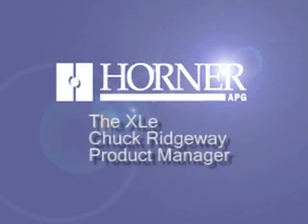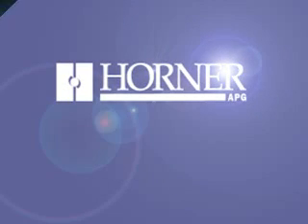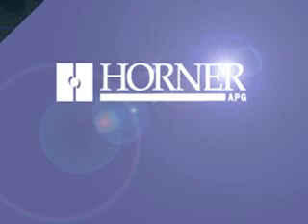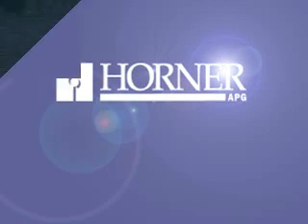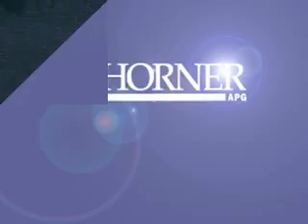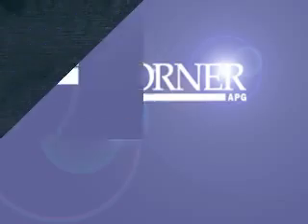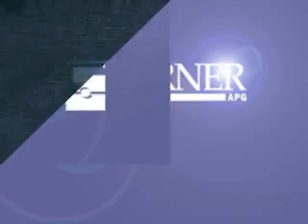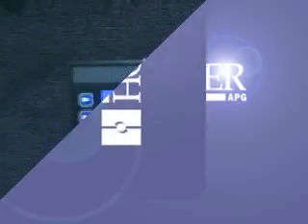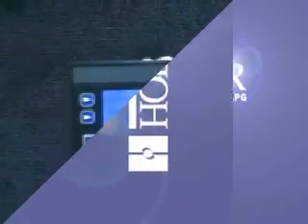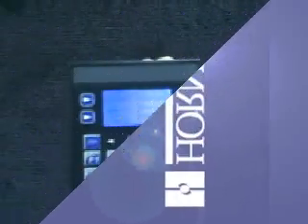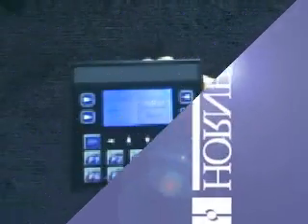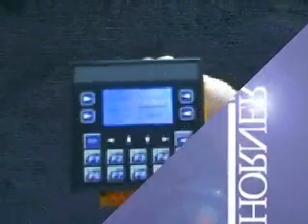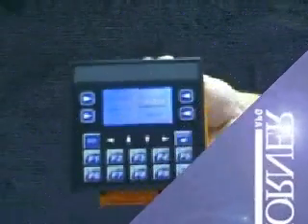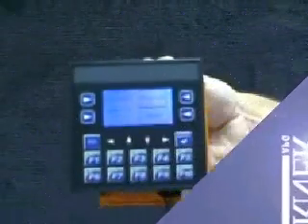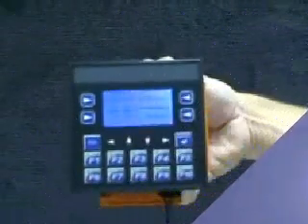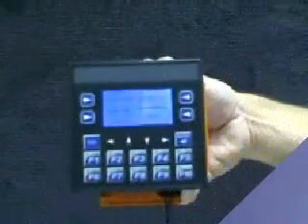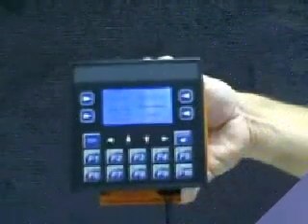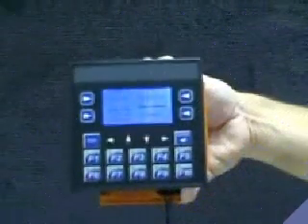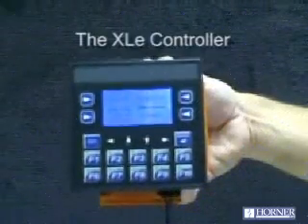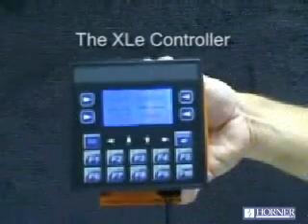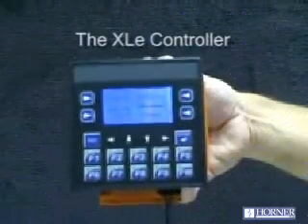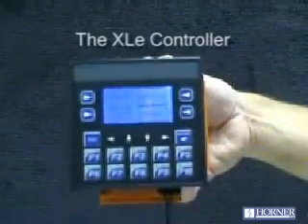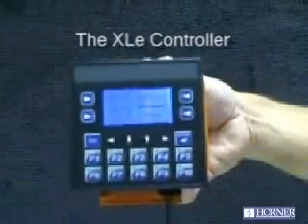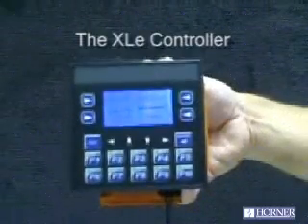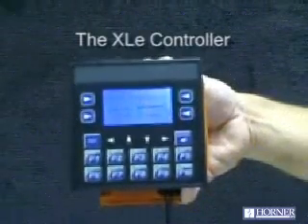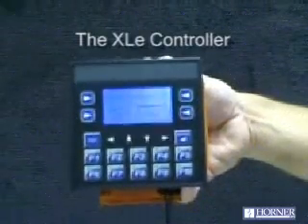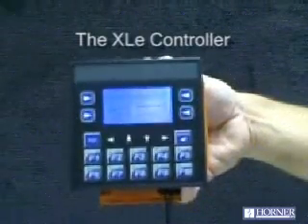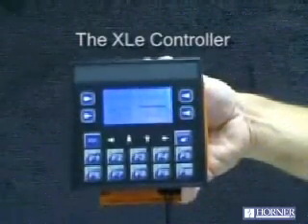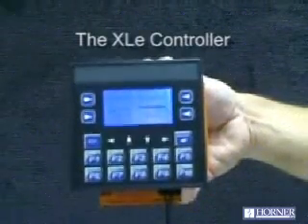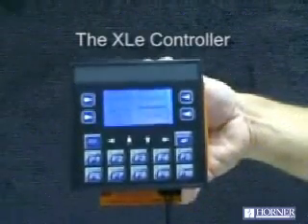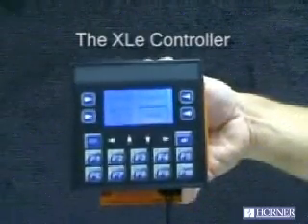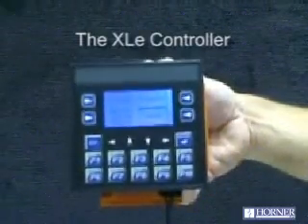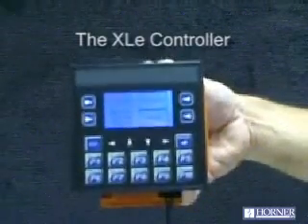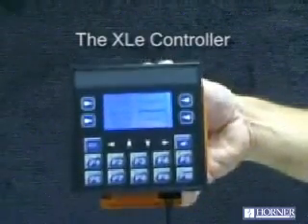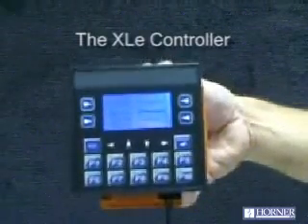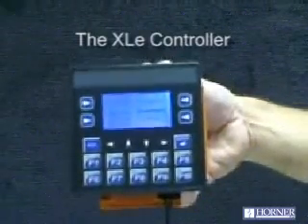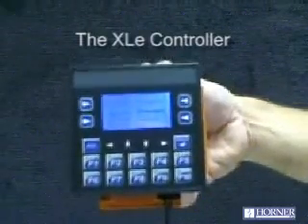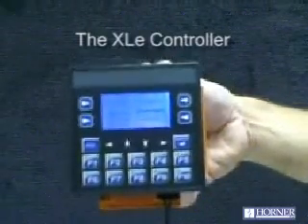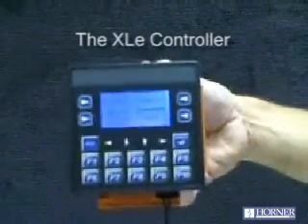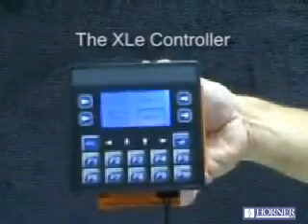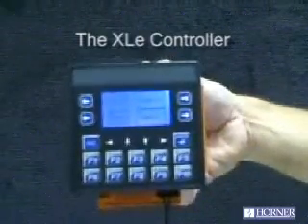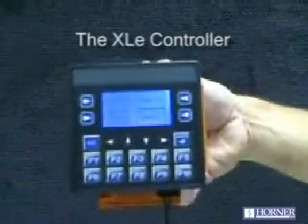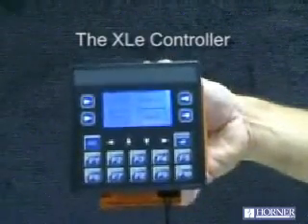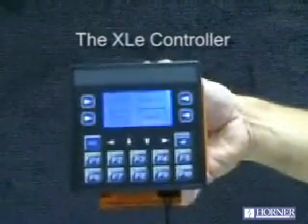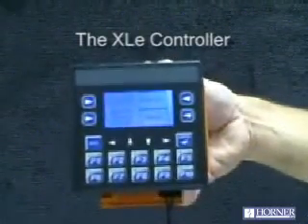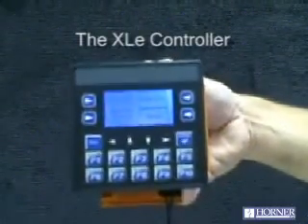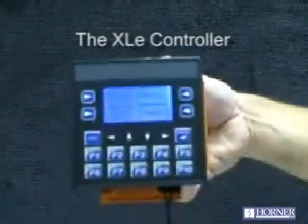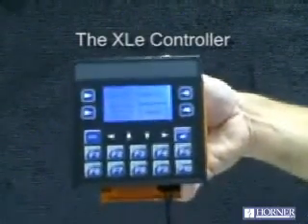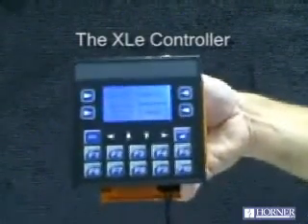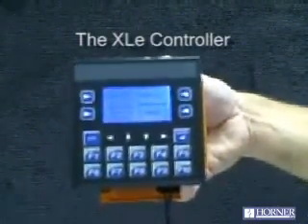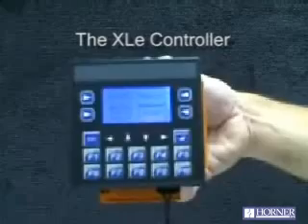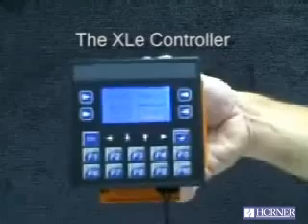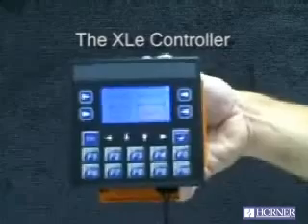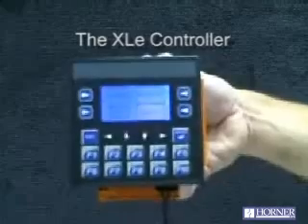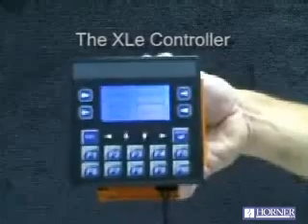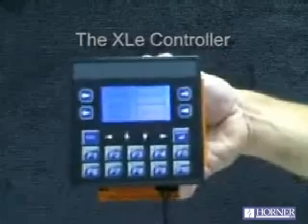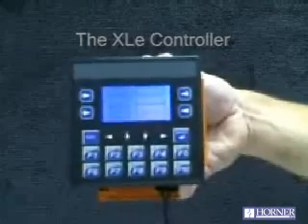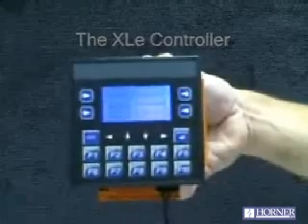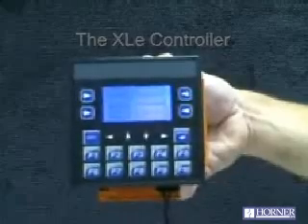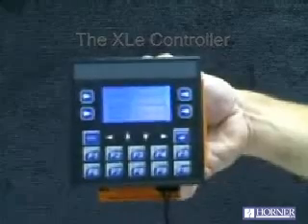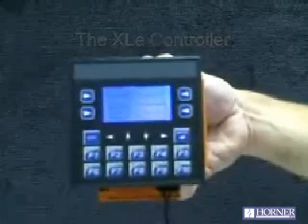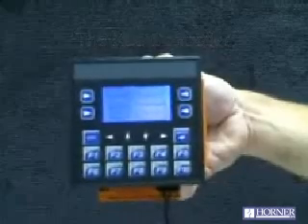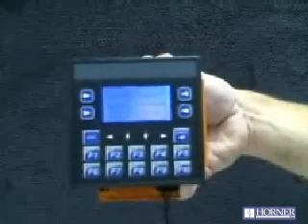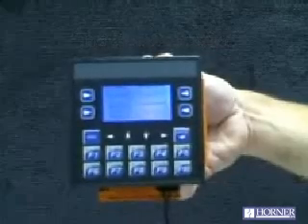Today we'd like to introduce to you the XLE, the latest all-in-one controller from Horner Electric, a member of the OCS product family.